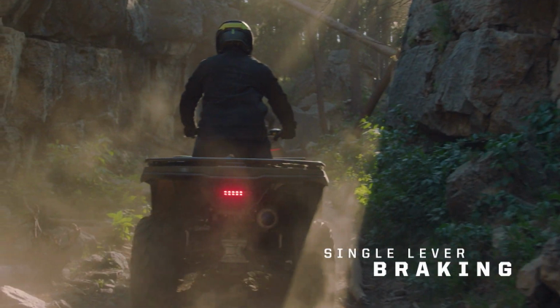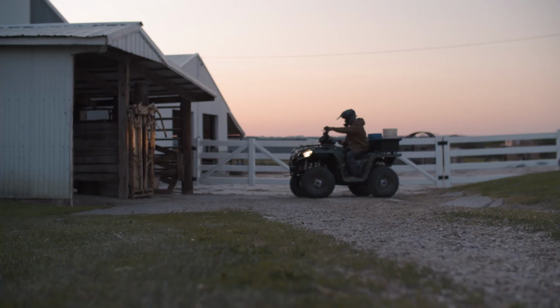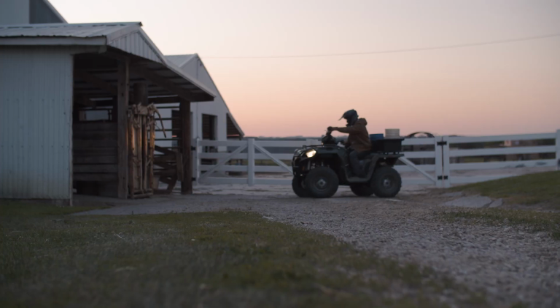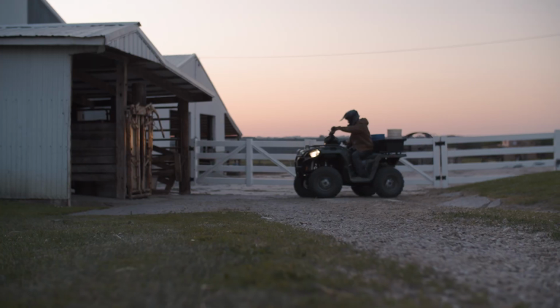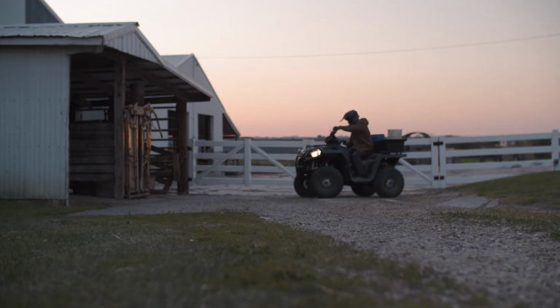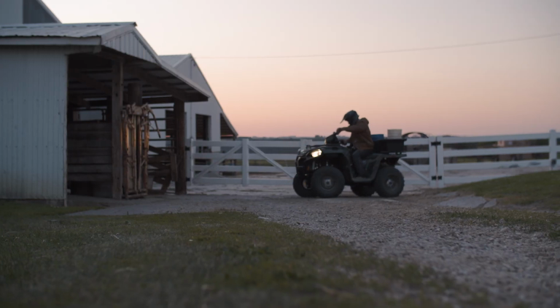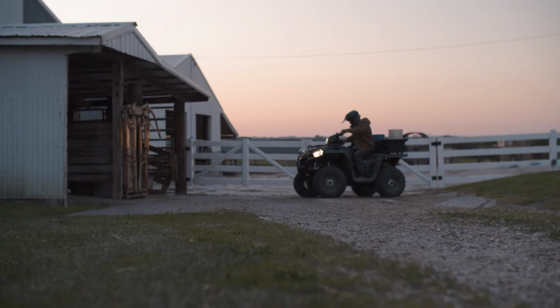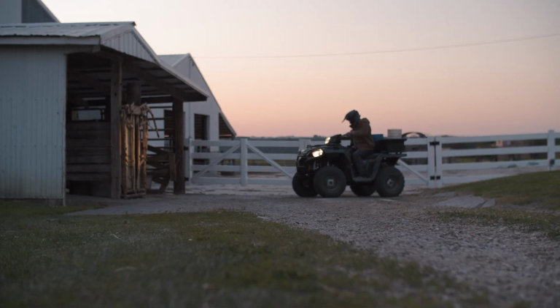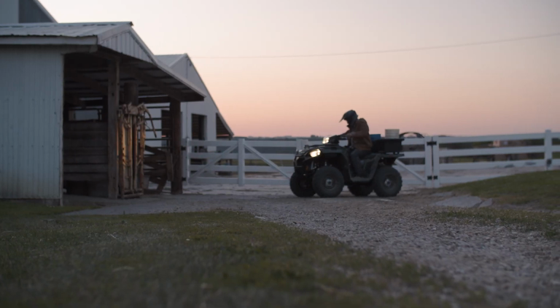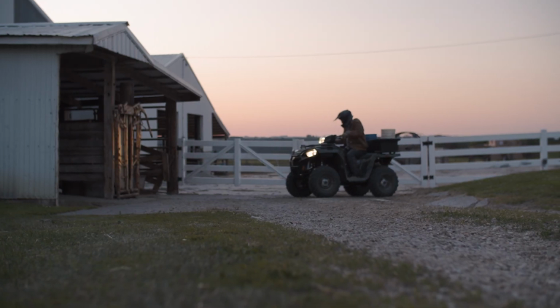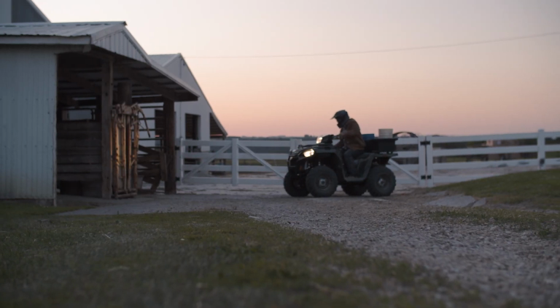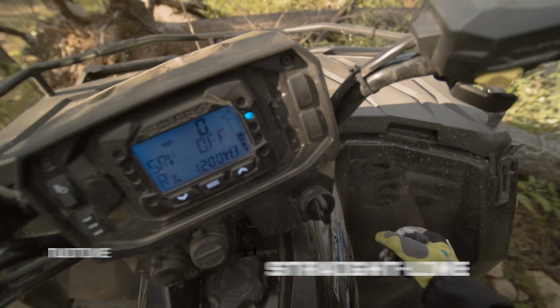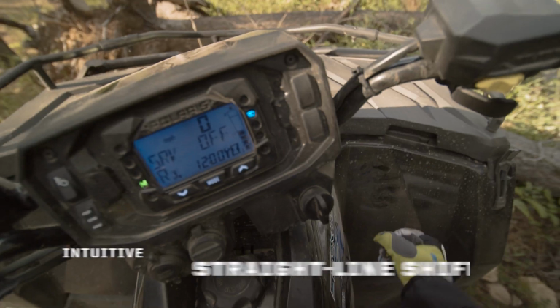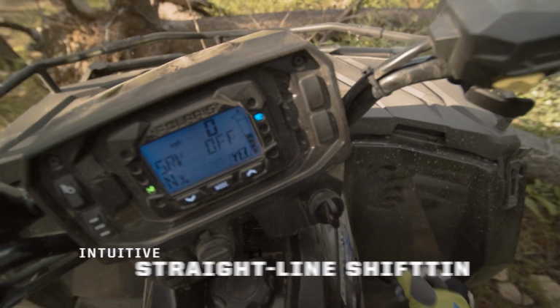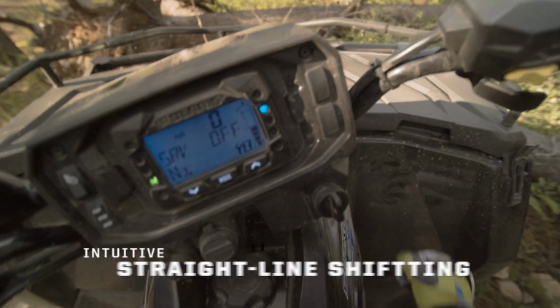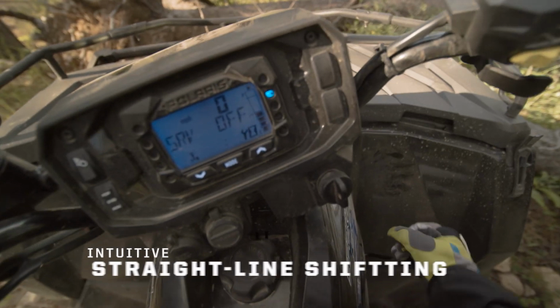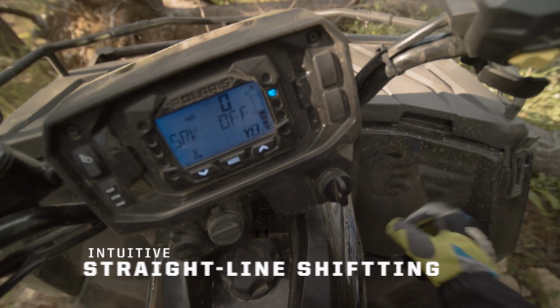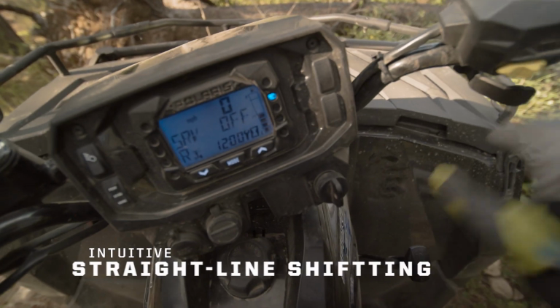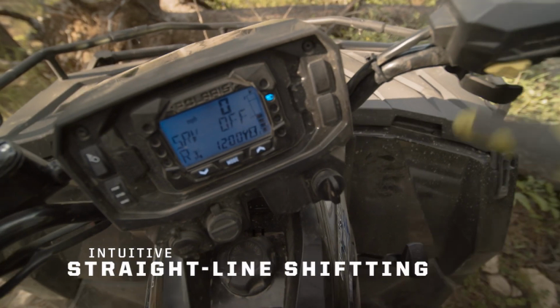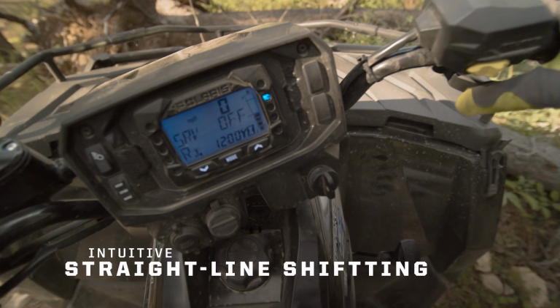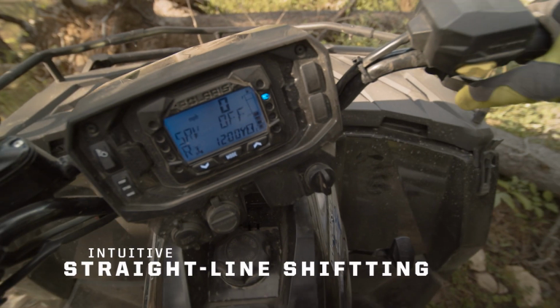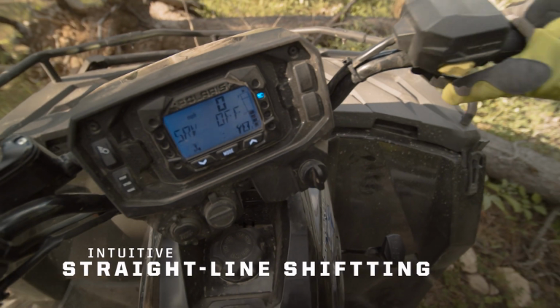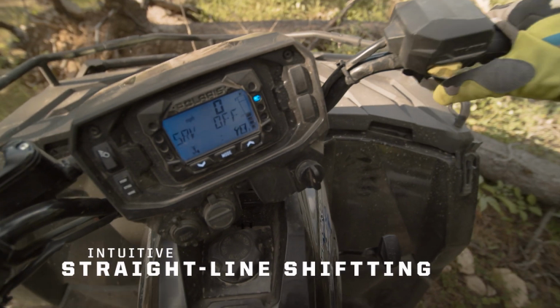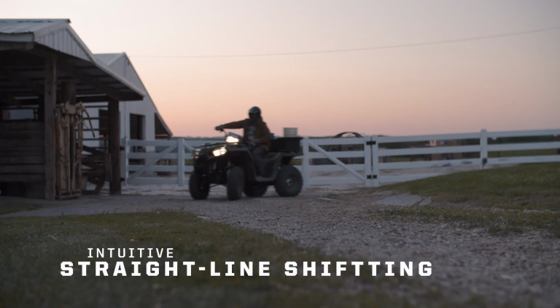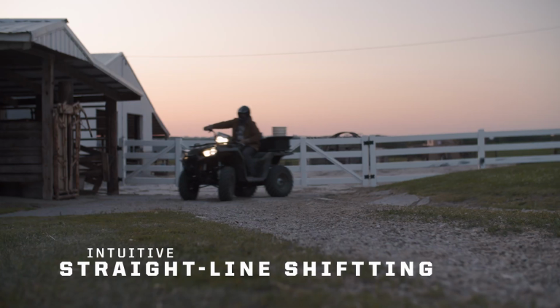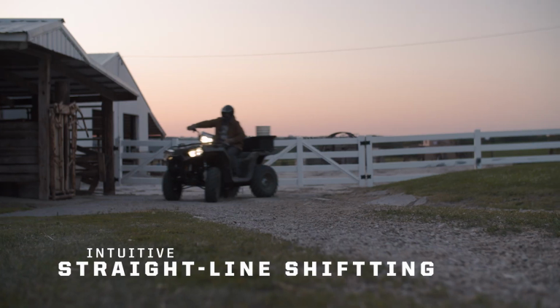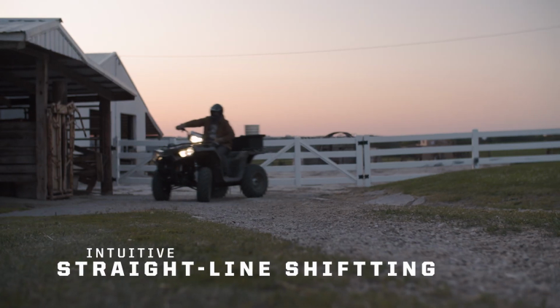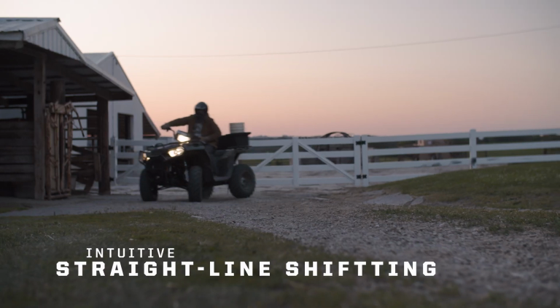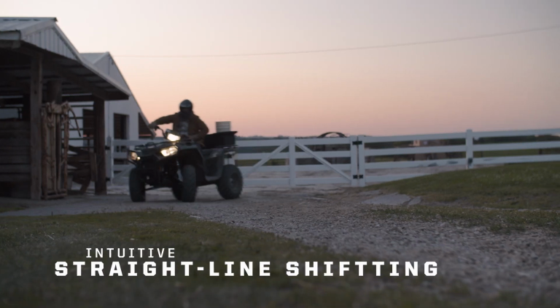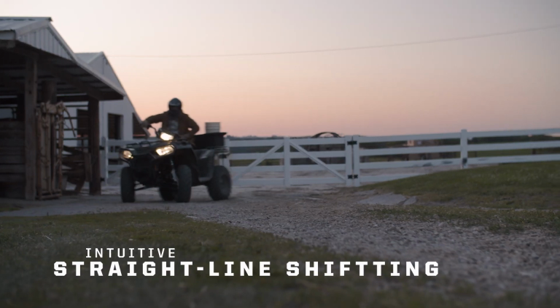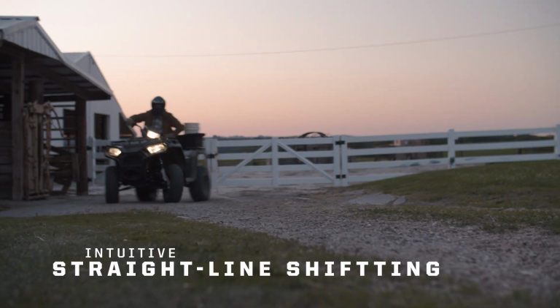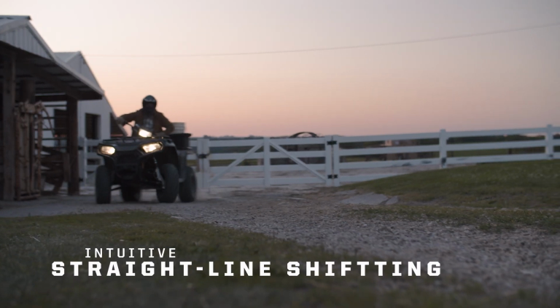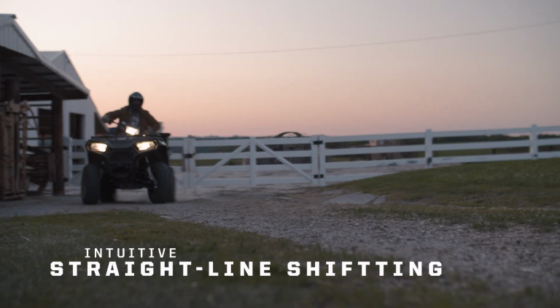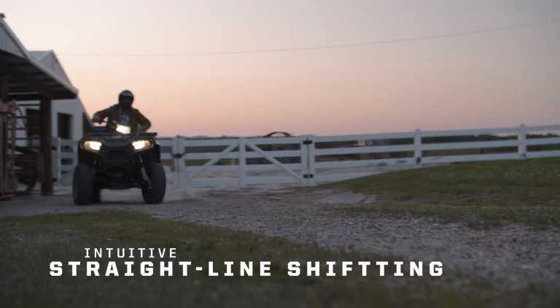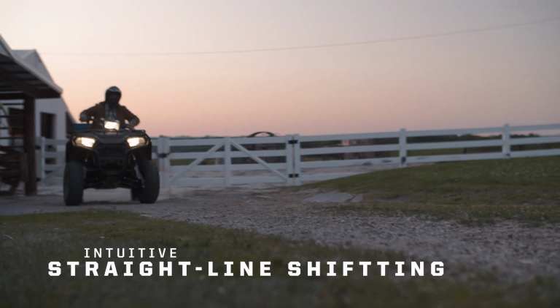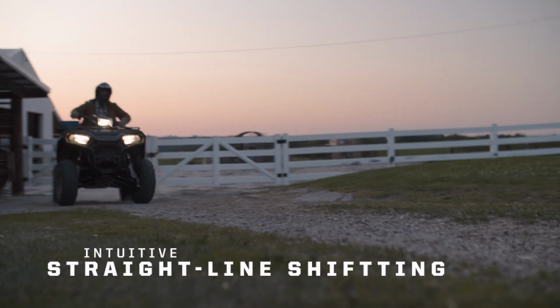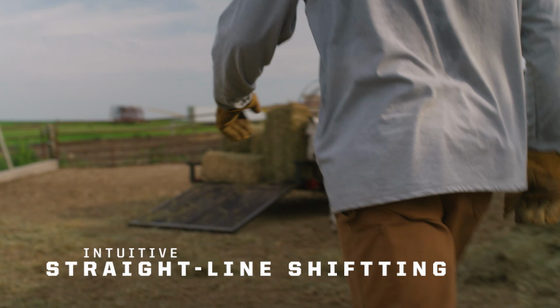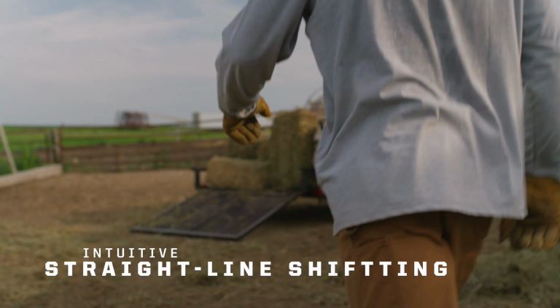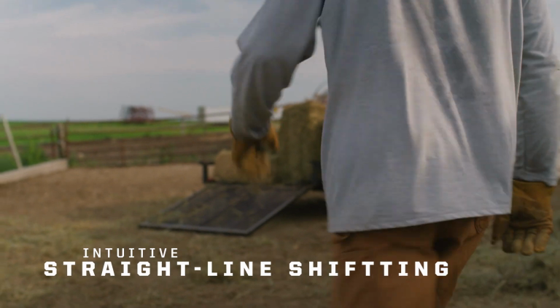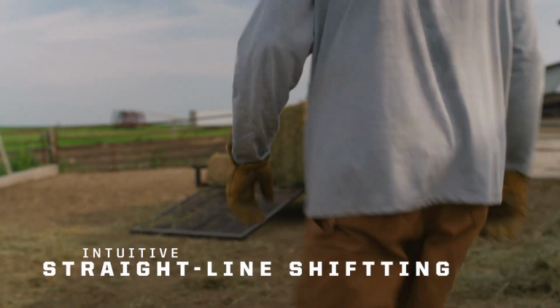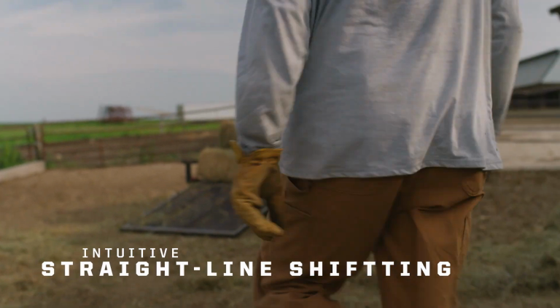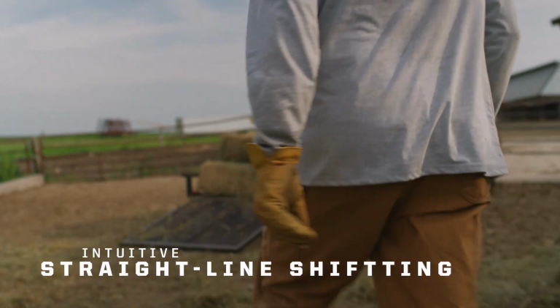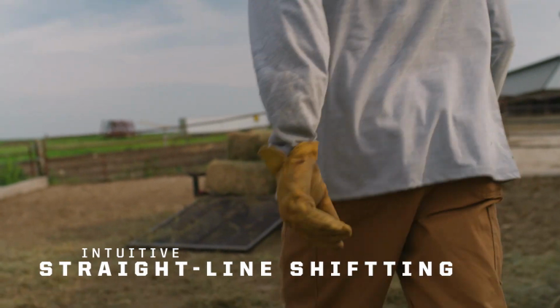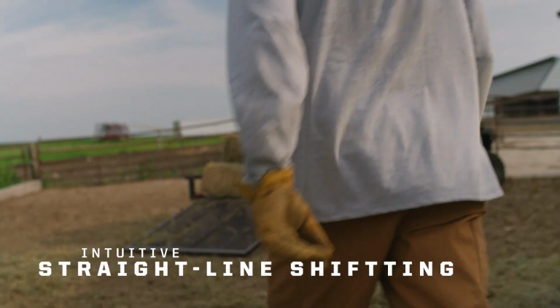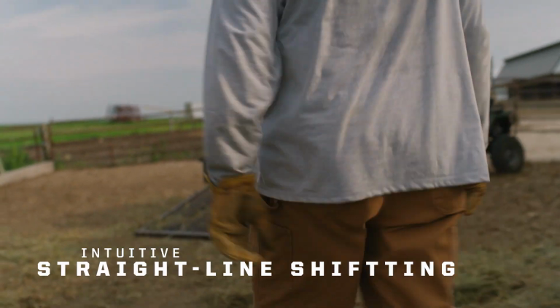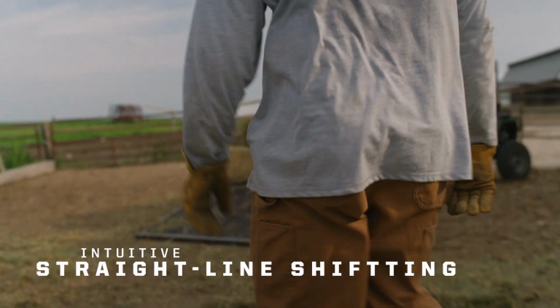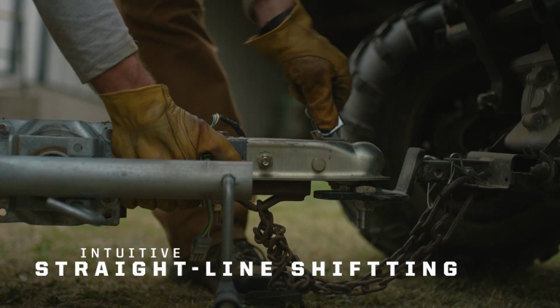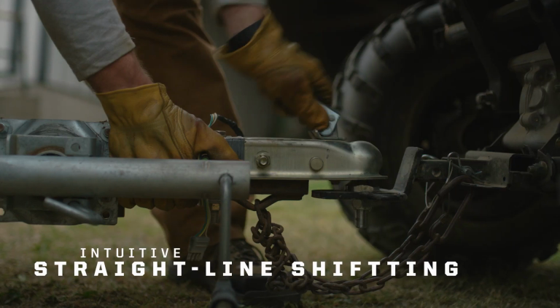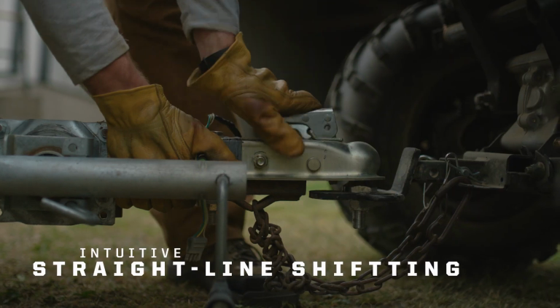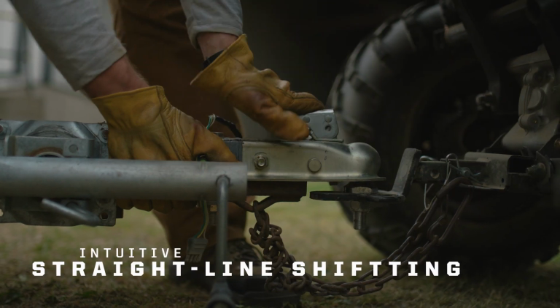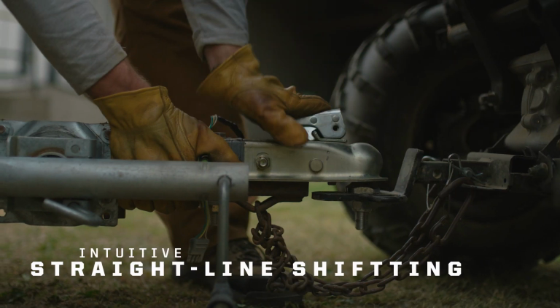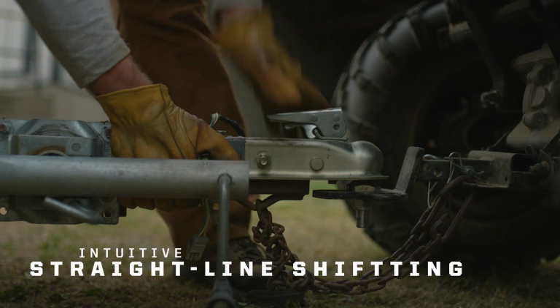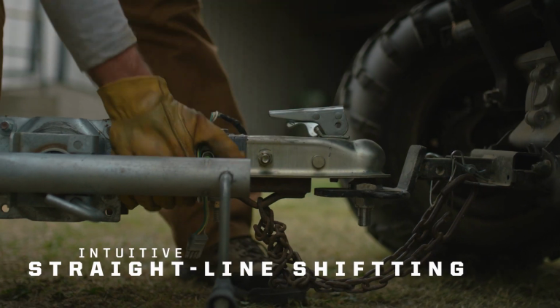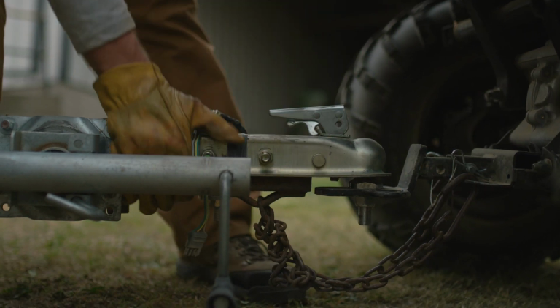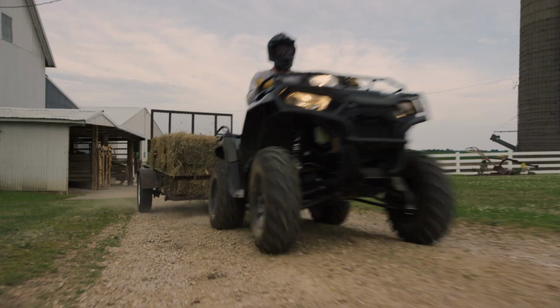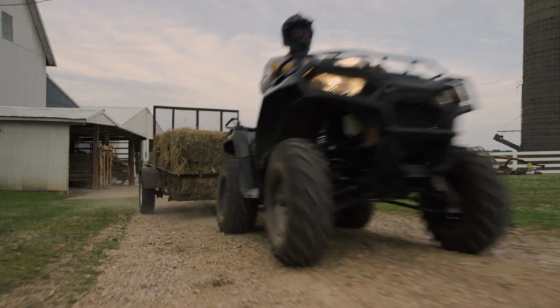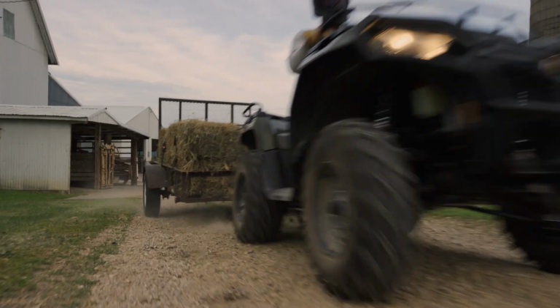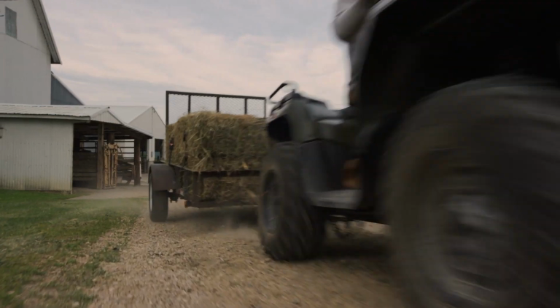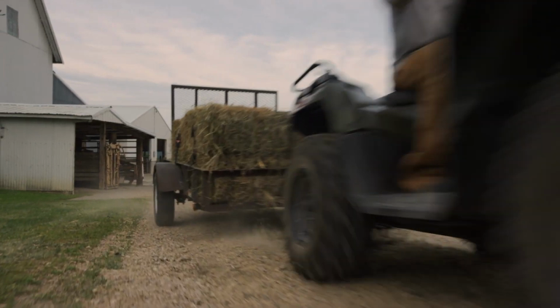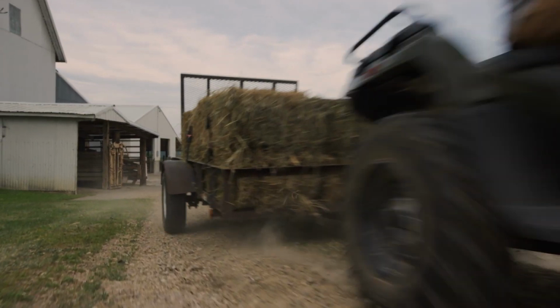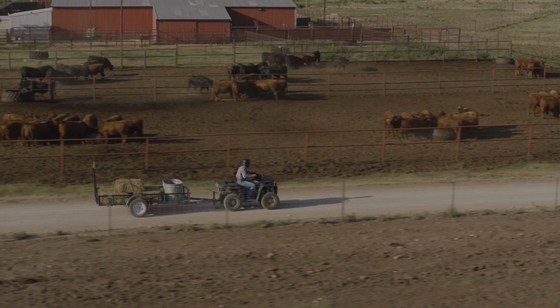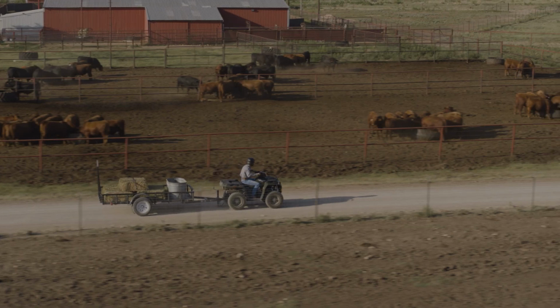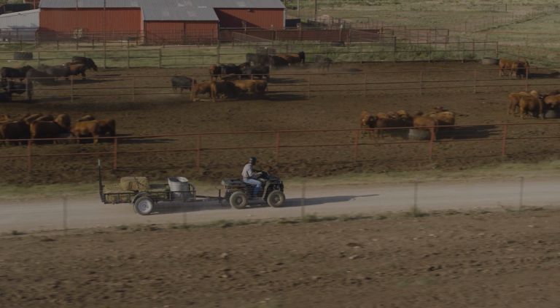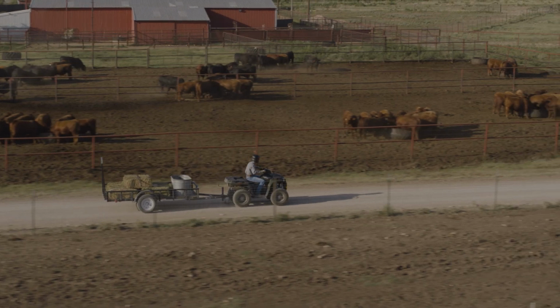And with one-motion straight-line shifting, you can go from forward to reverse quickly, making plowing or hitching up trailers faster.